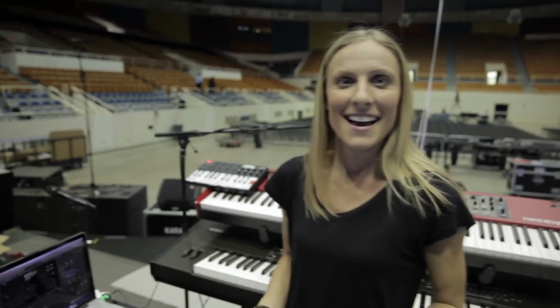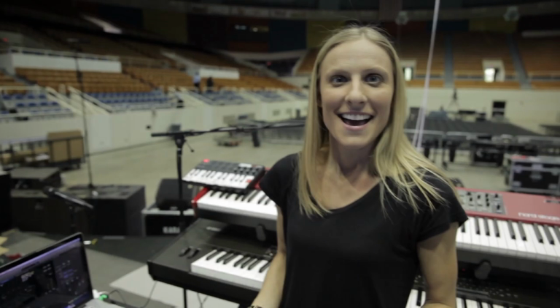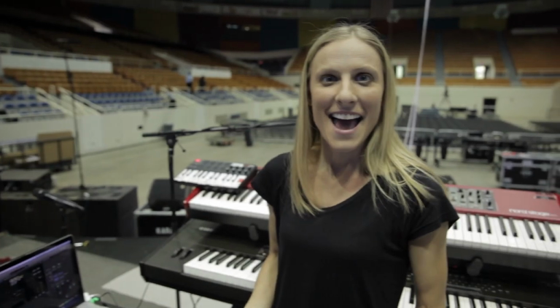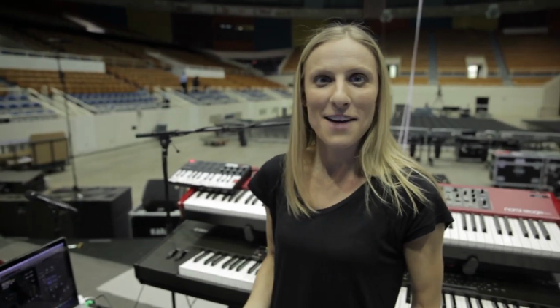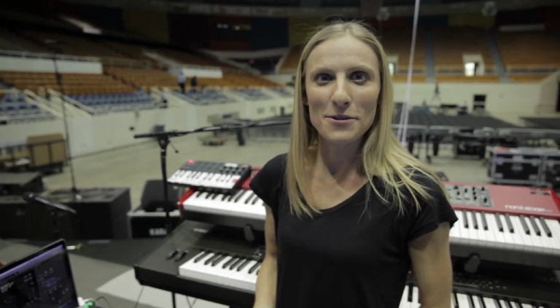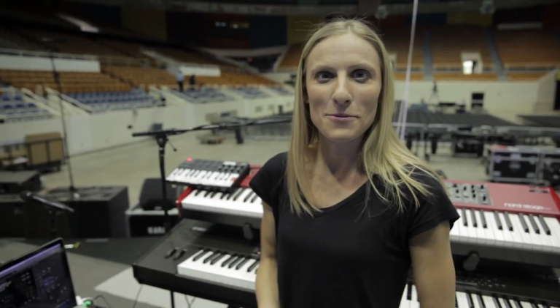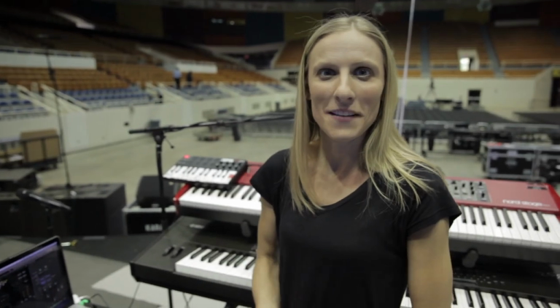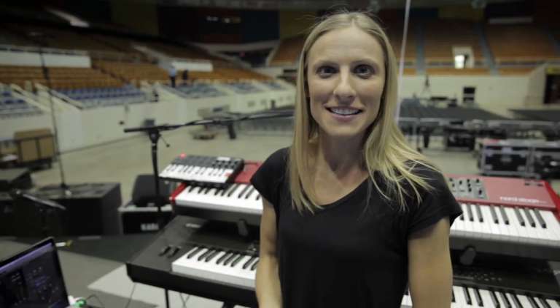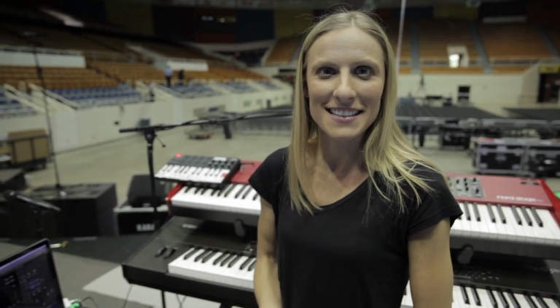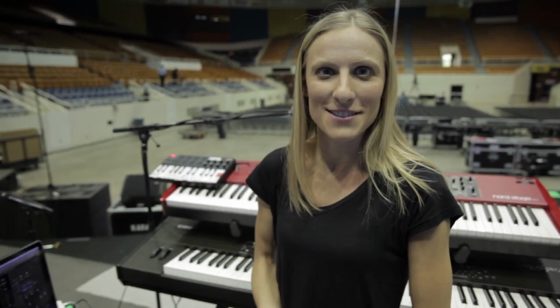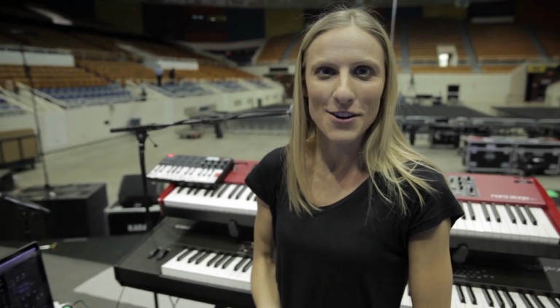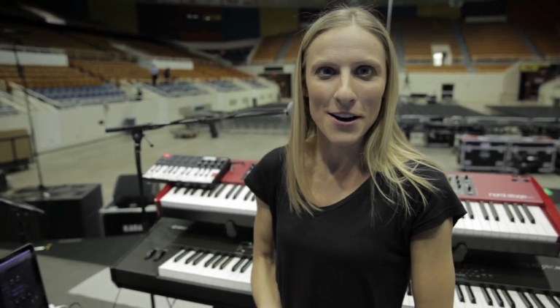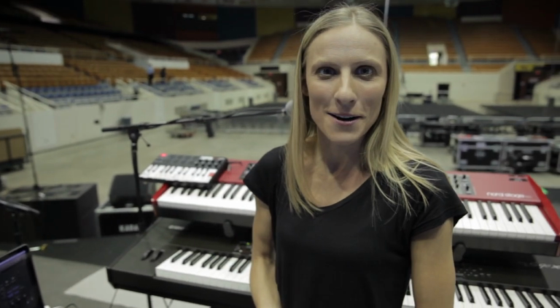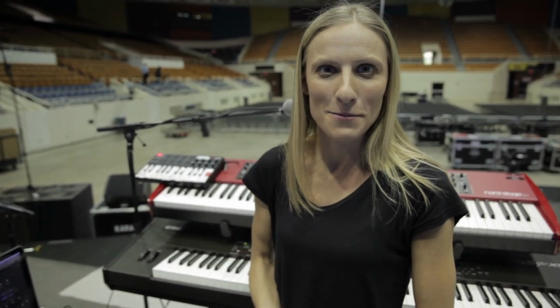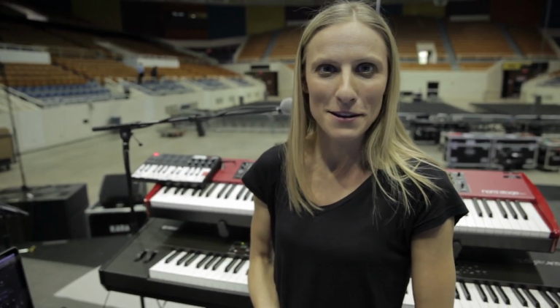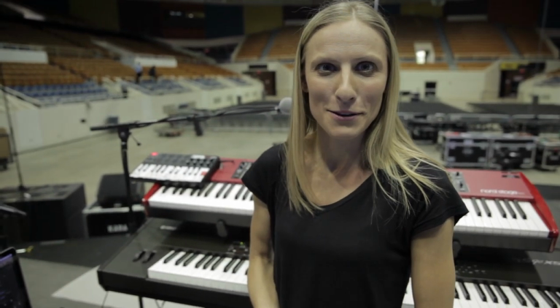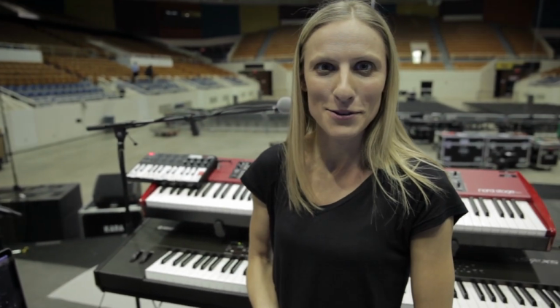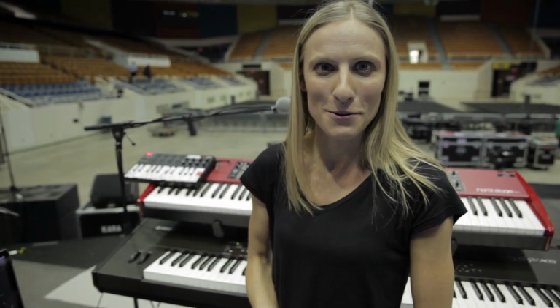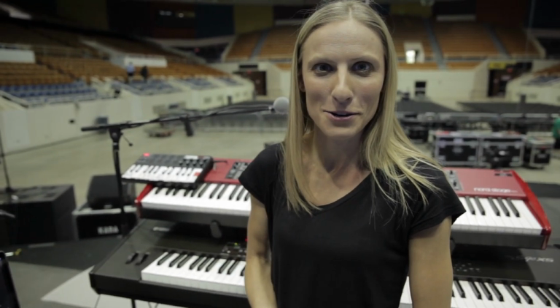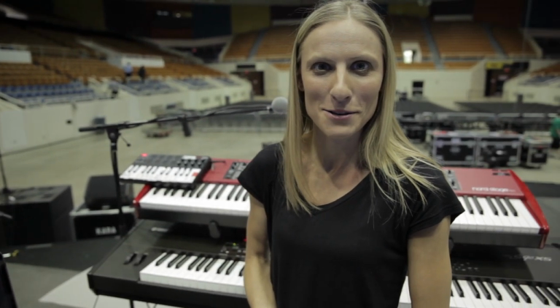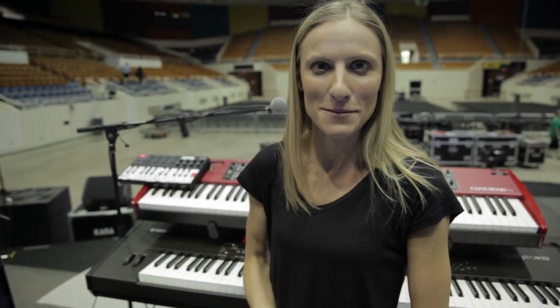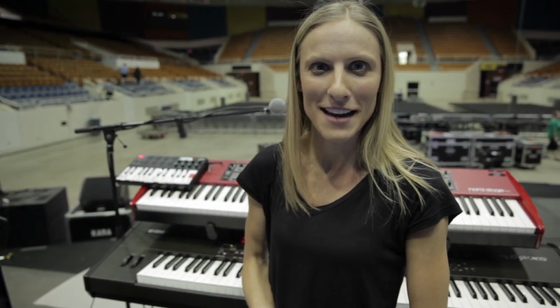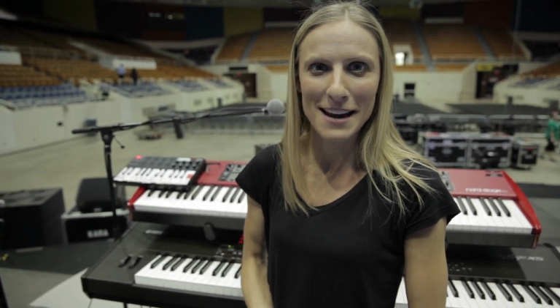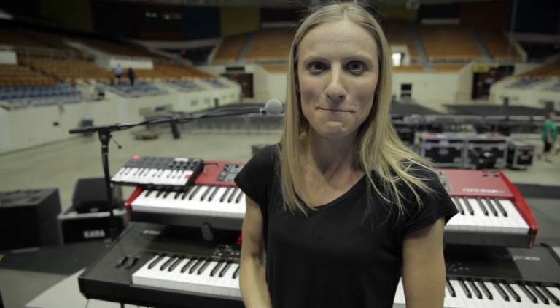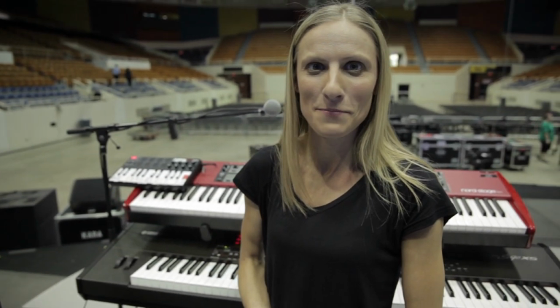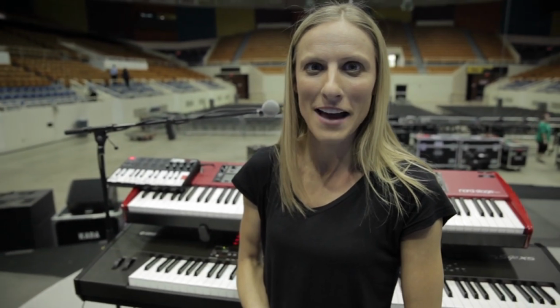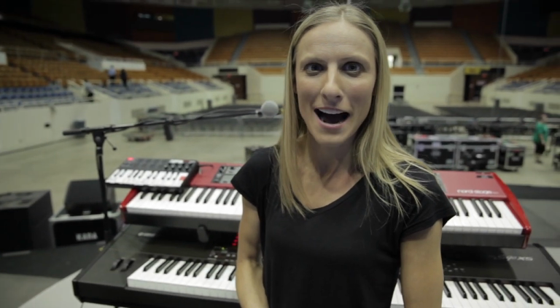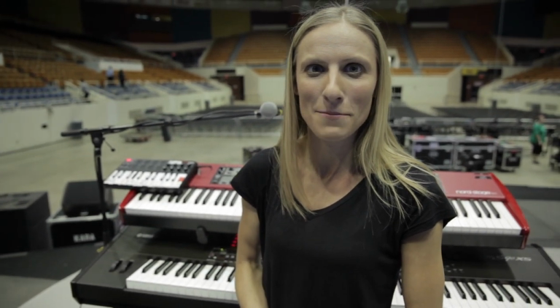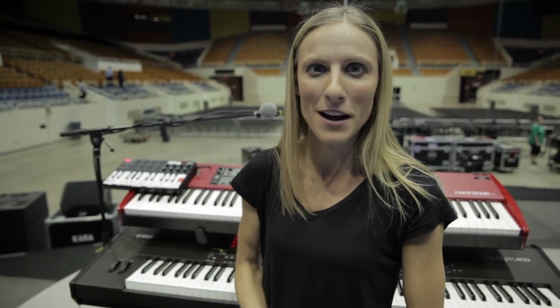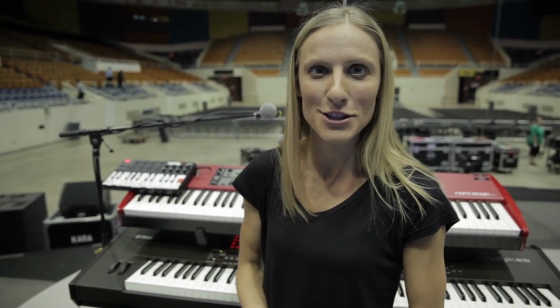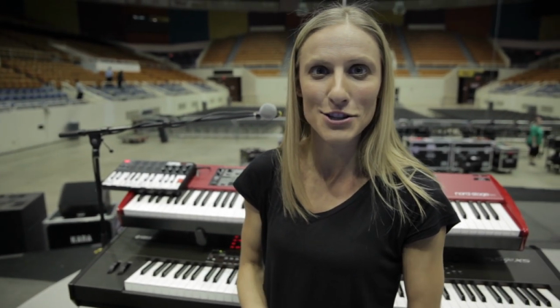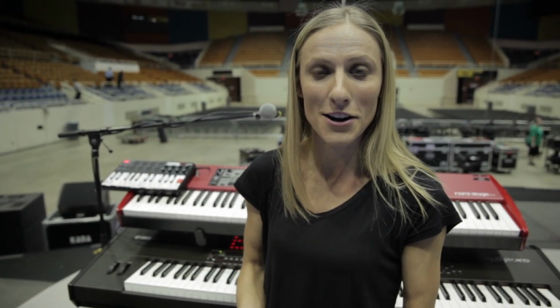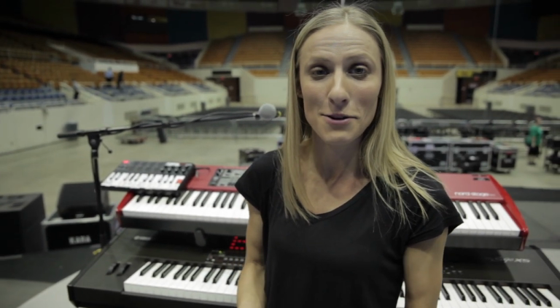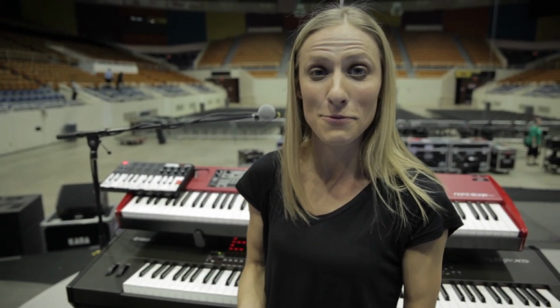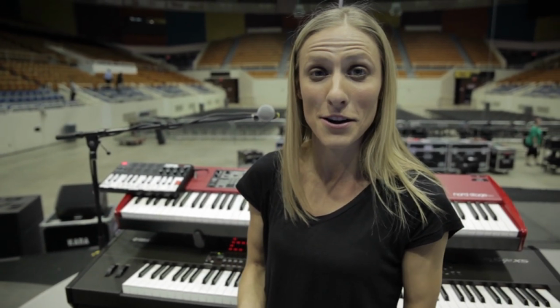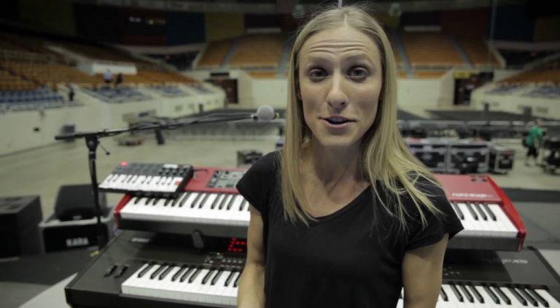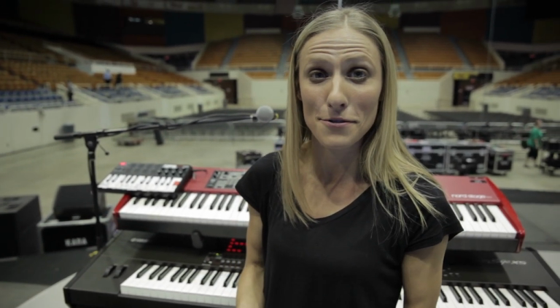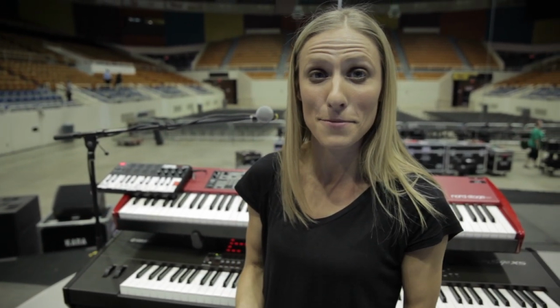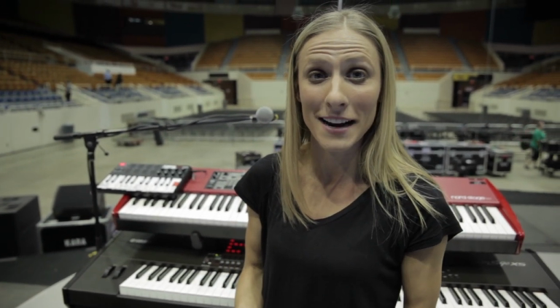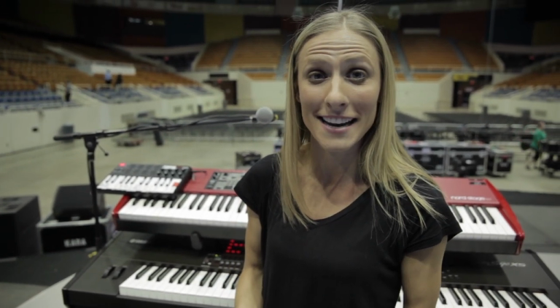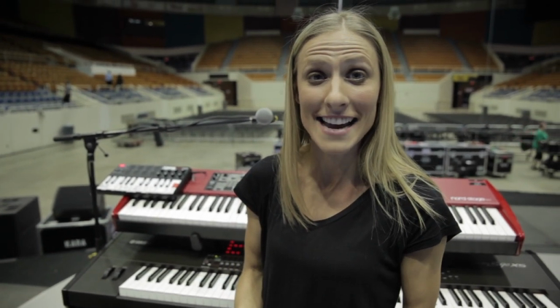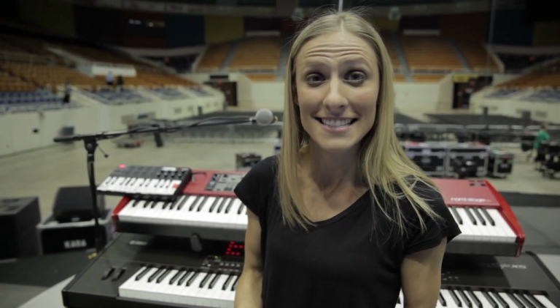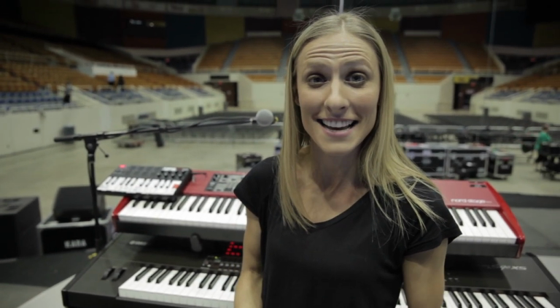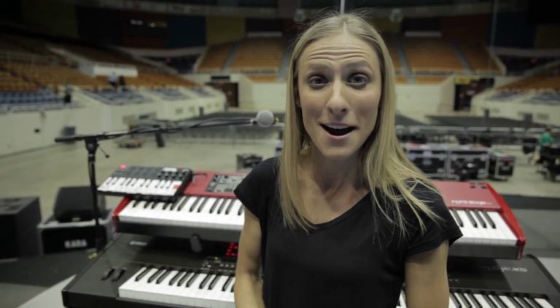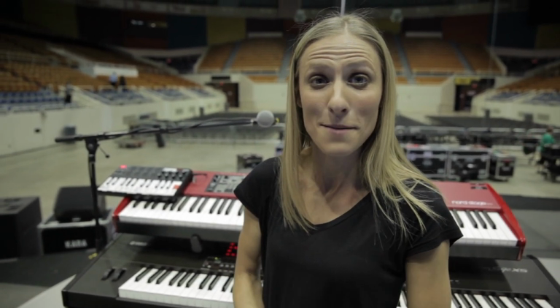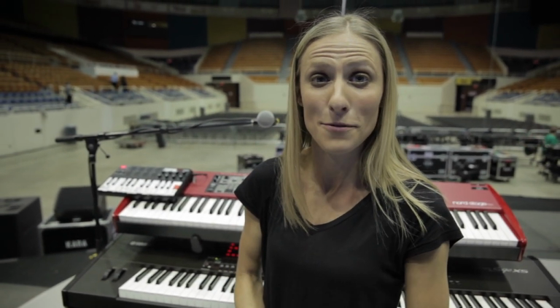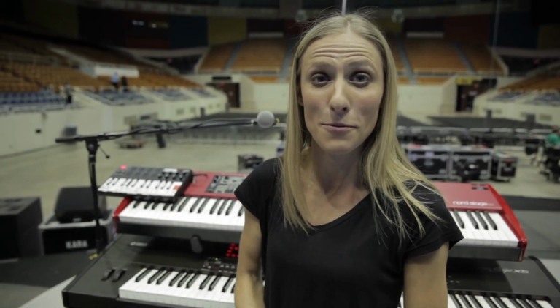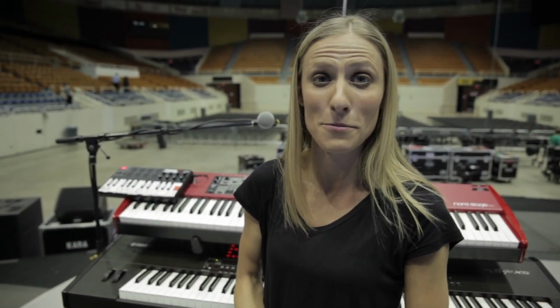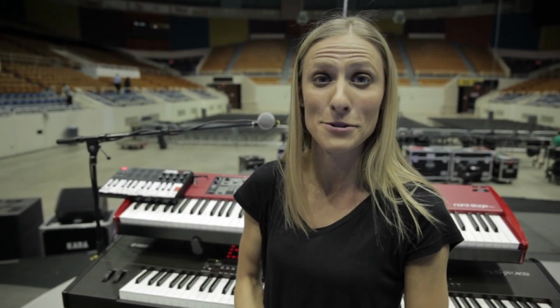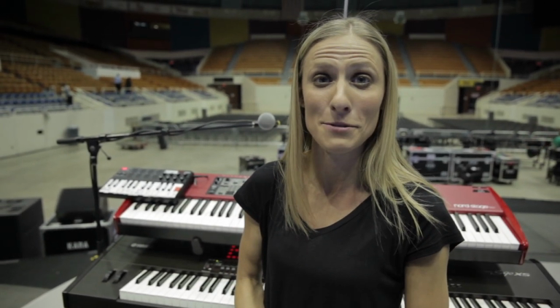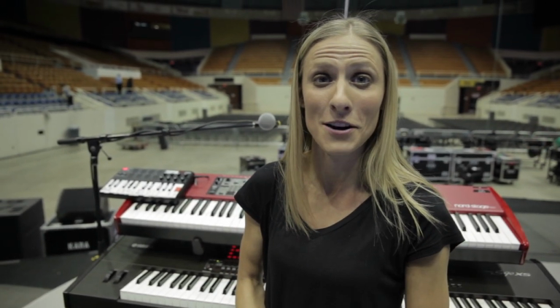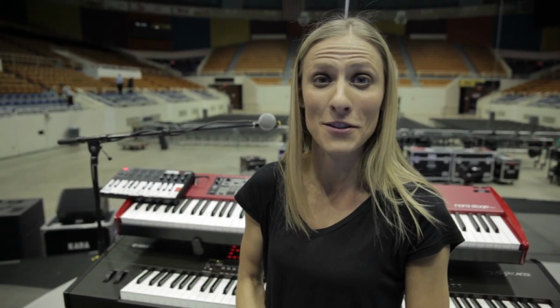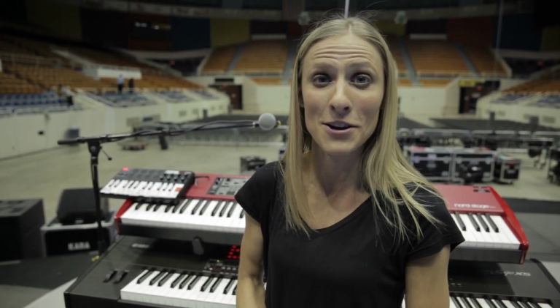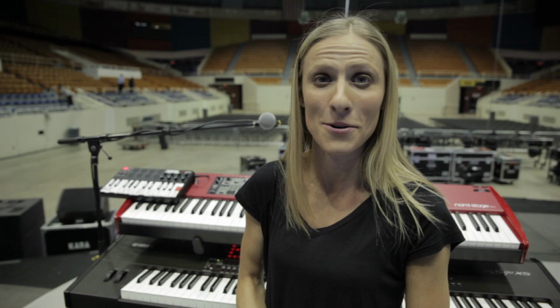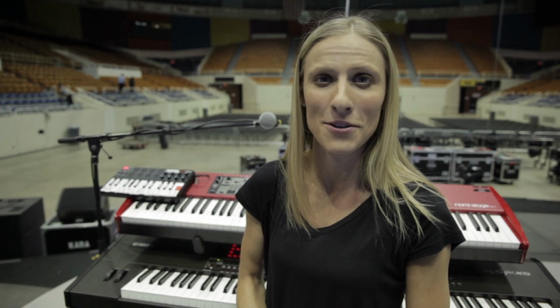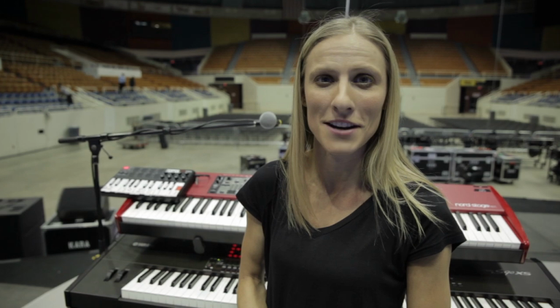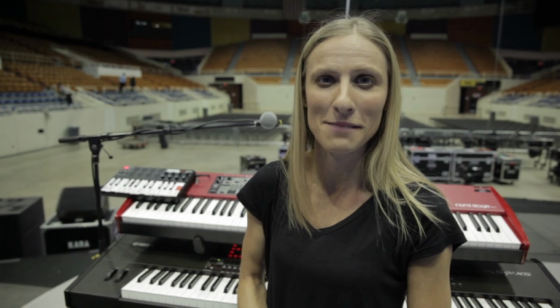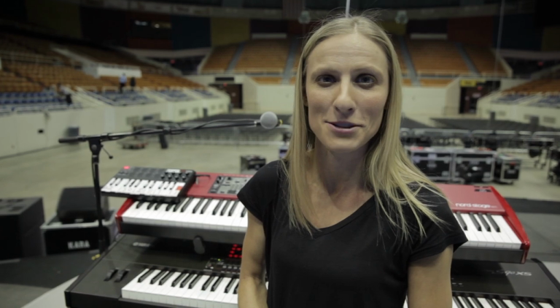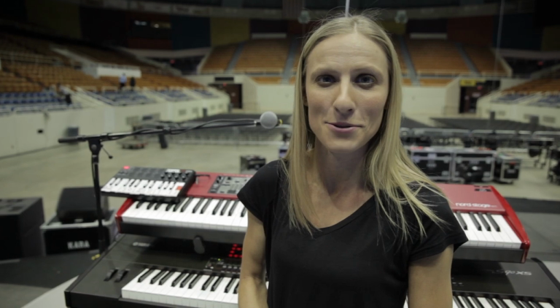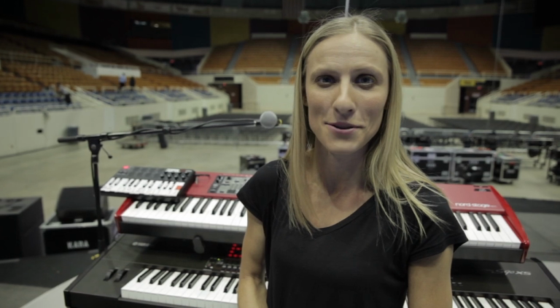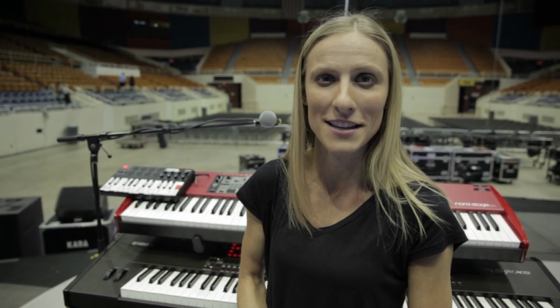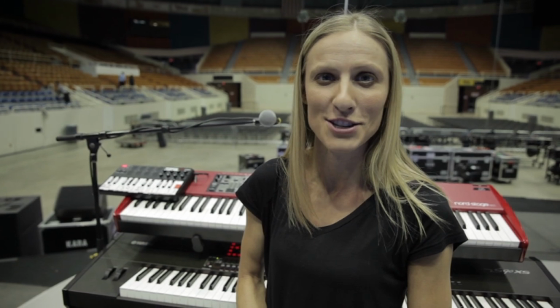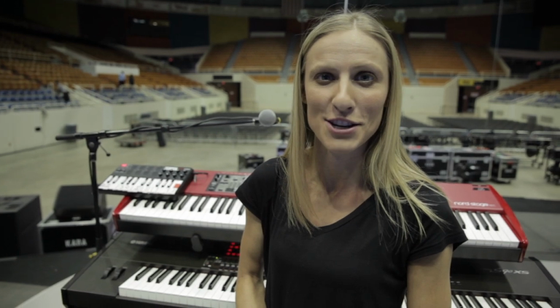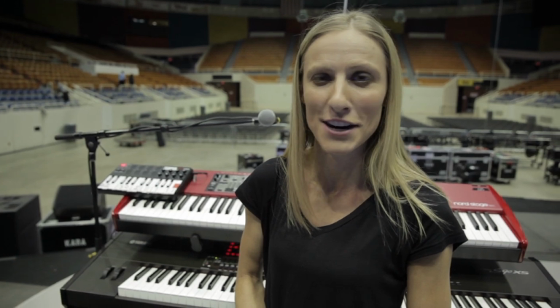Hey everyone, this is Autumn with the Hillsong worship team. I just thought I'd run you through my key setup for what we're doing on the No Other Name tour this year.